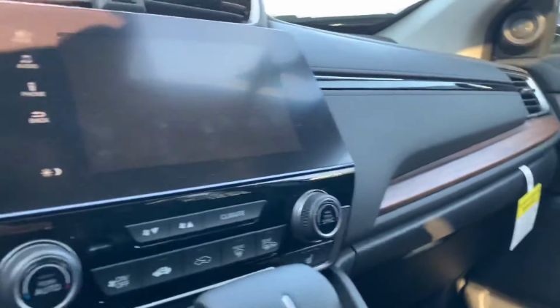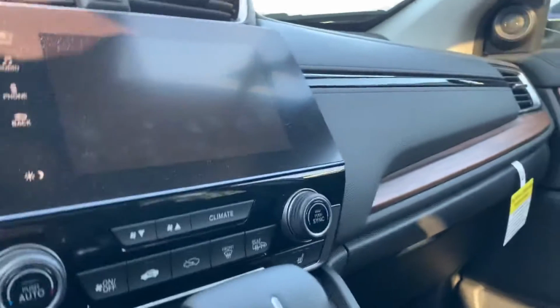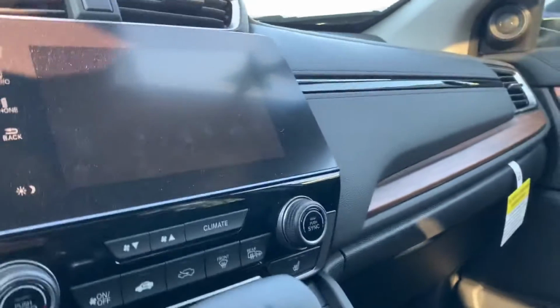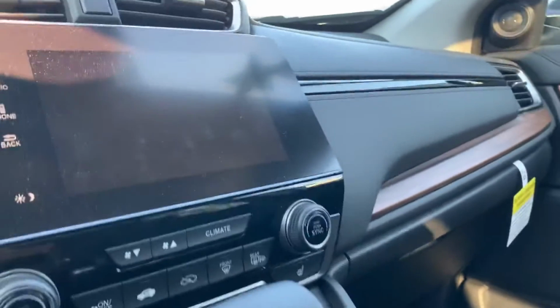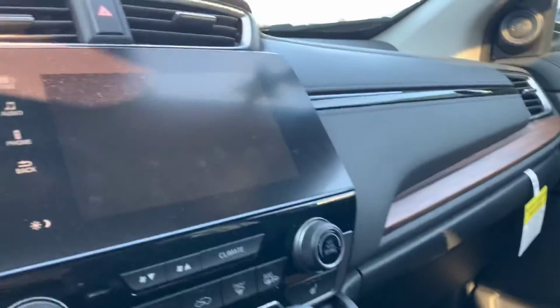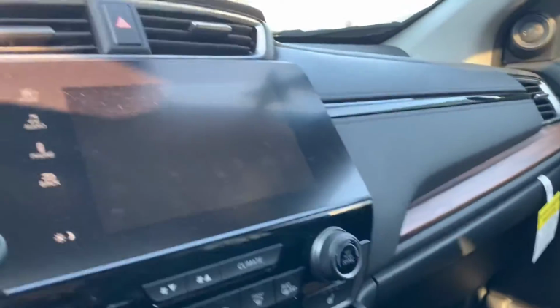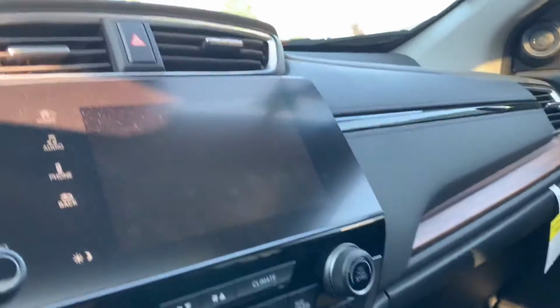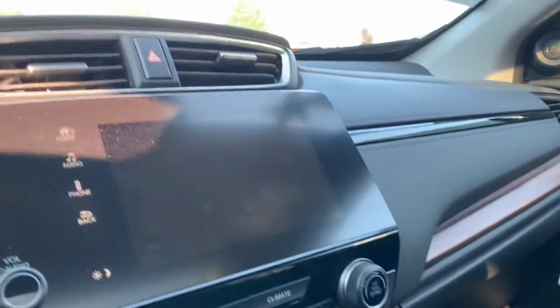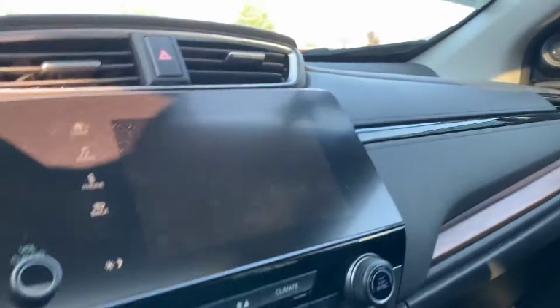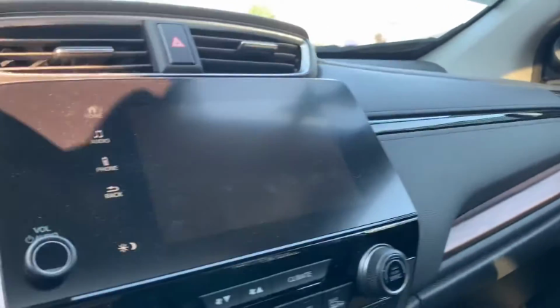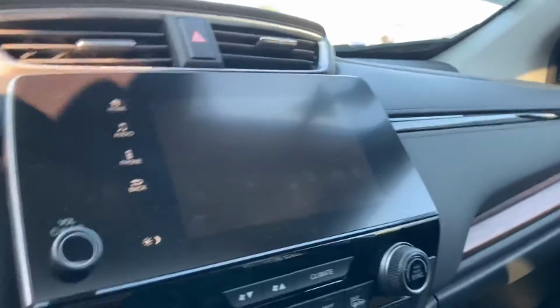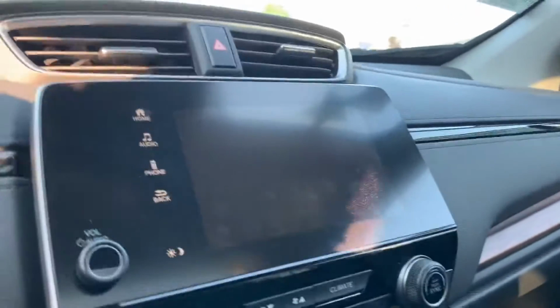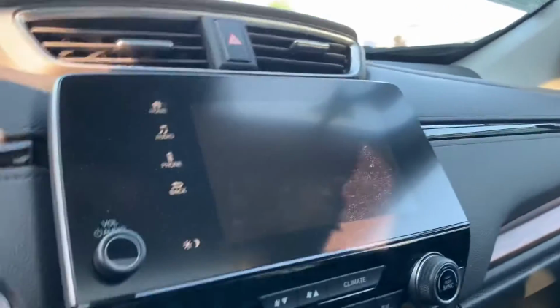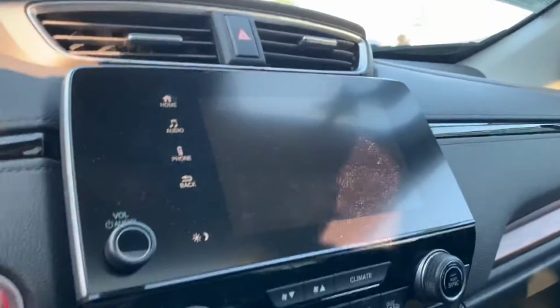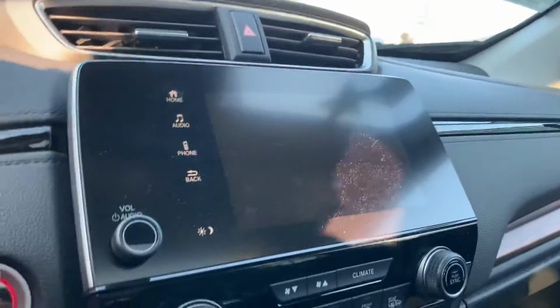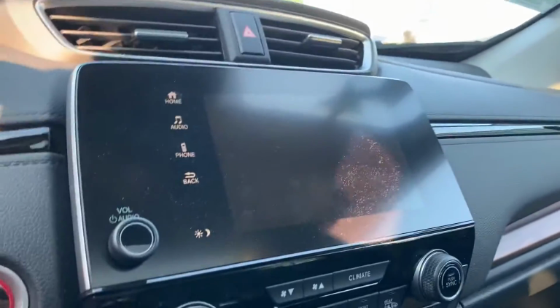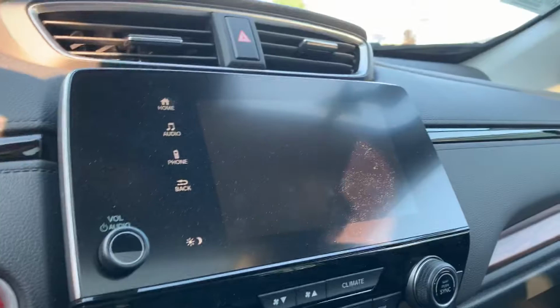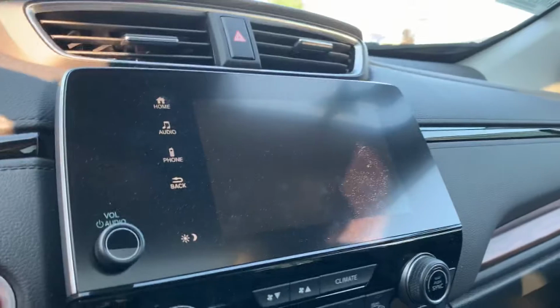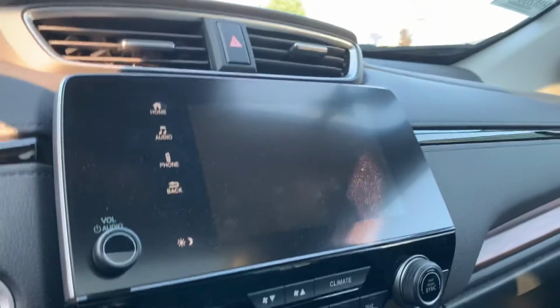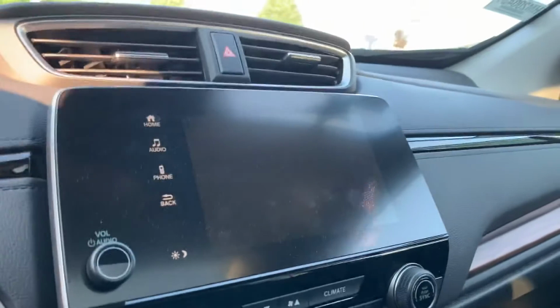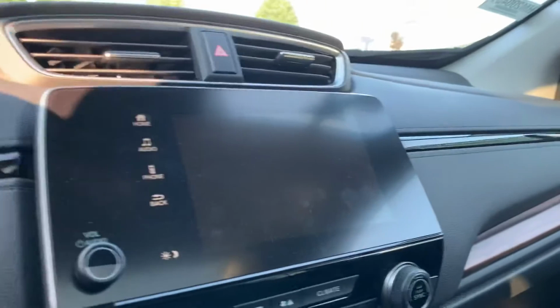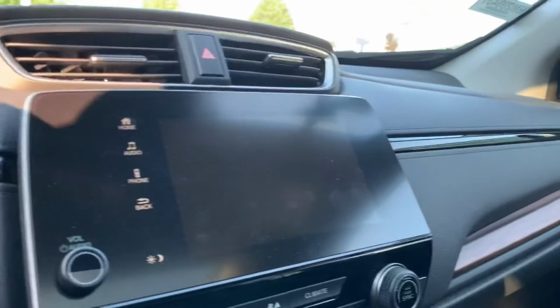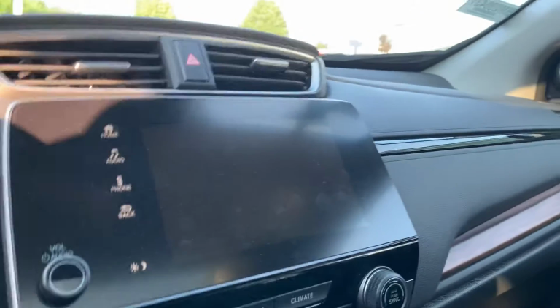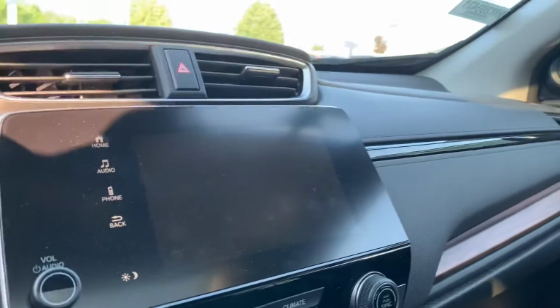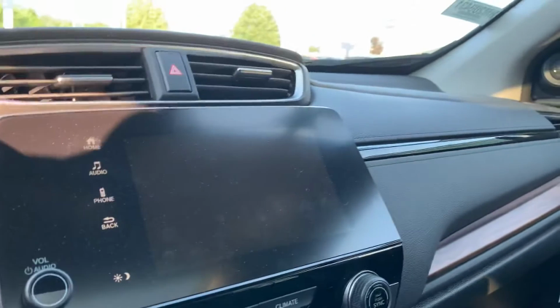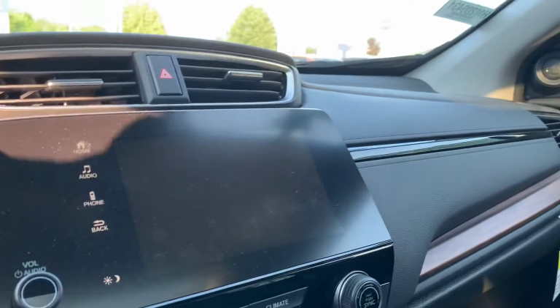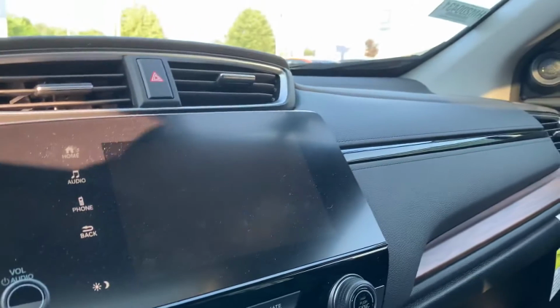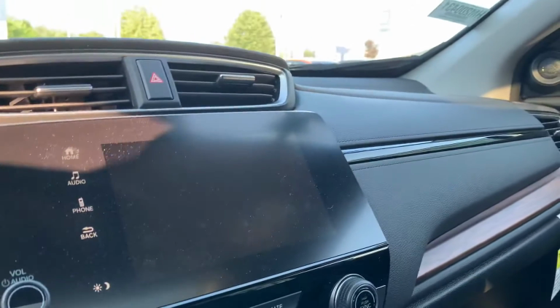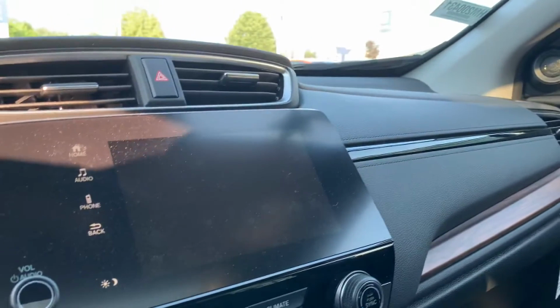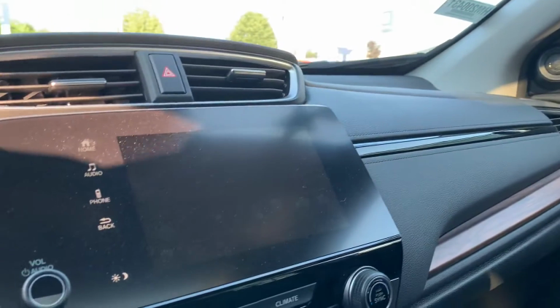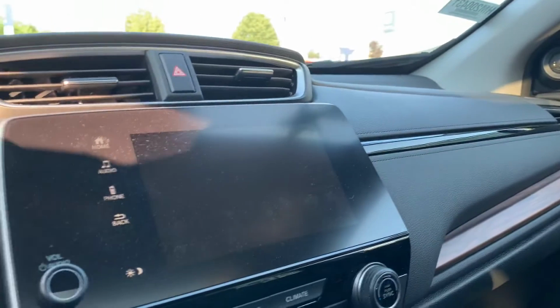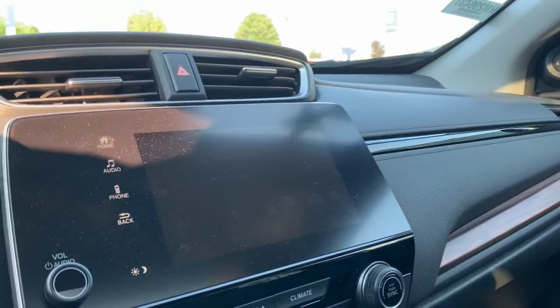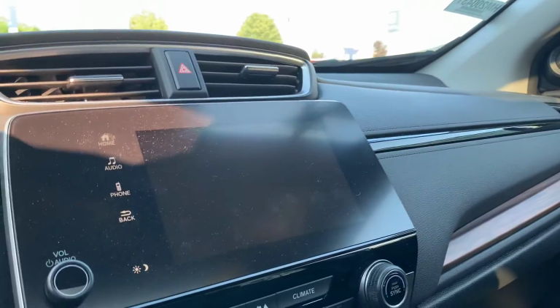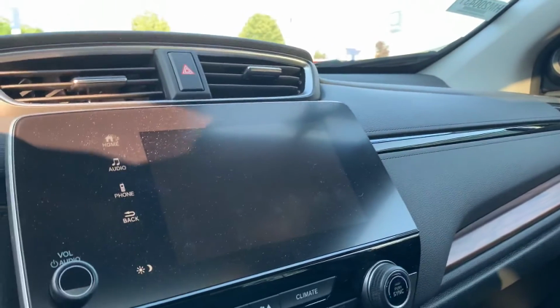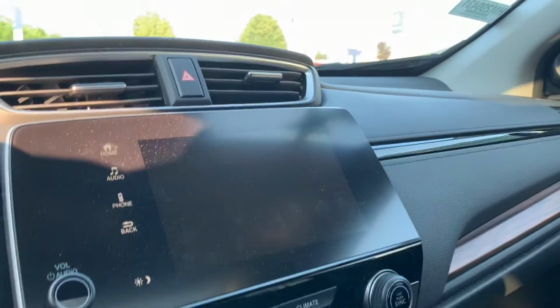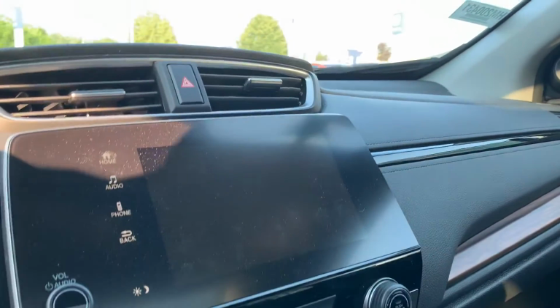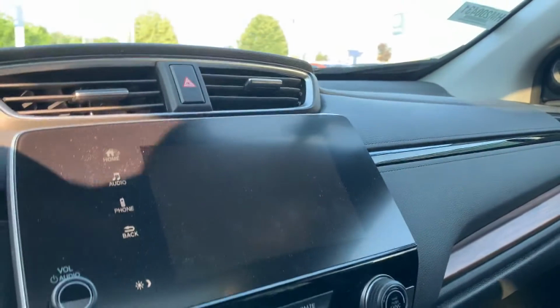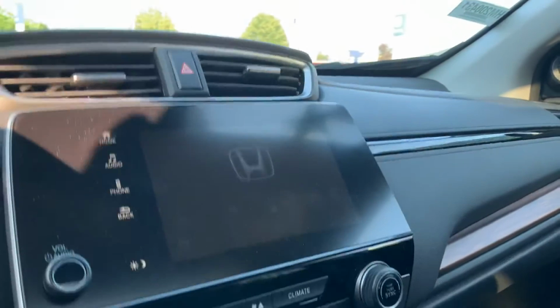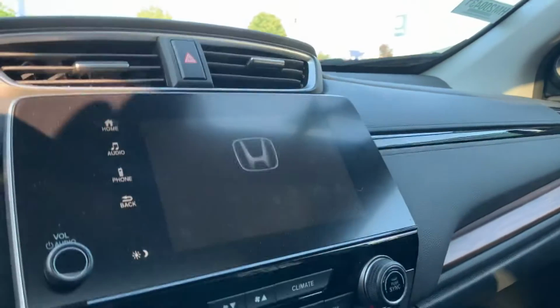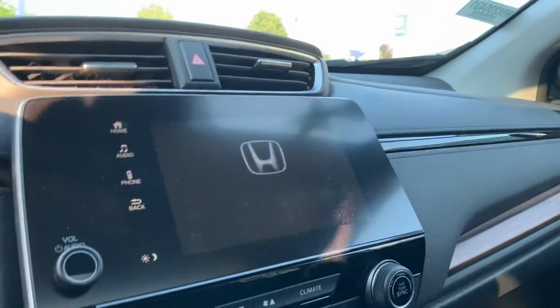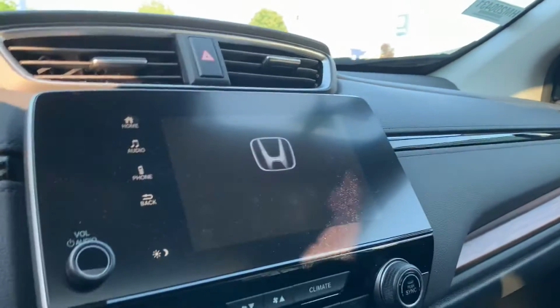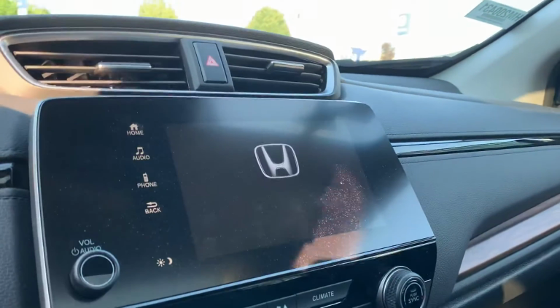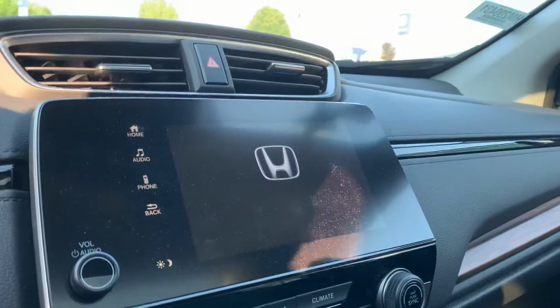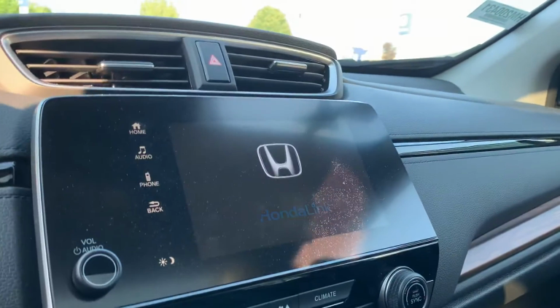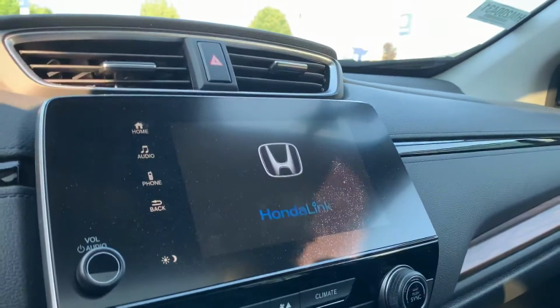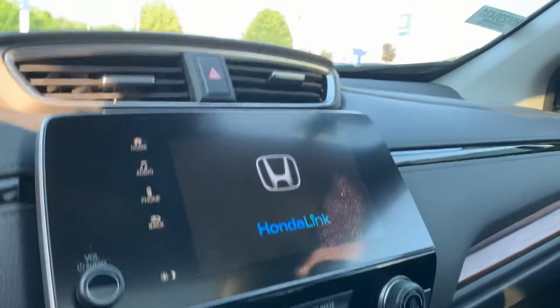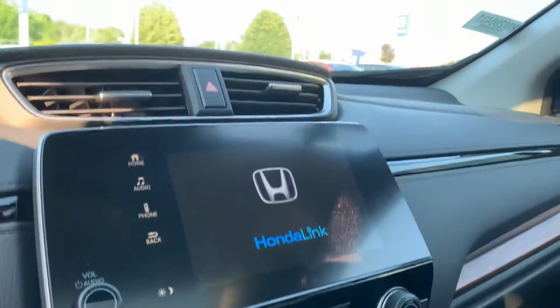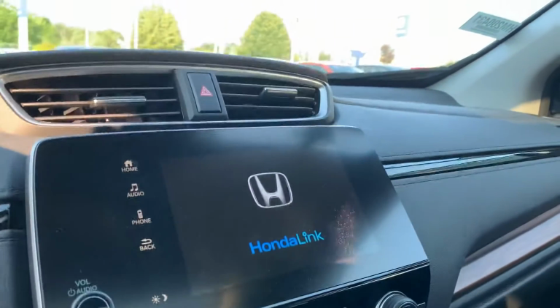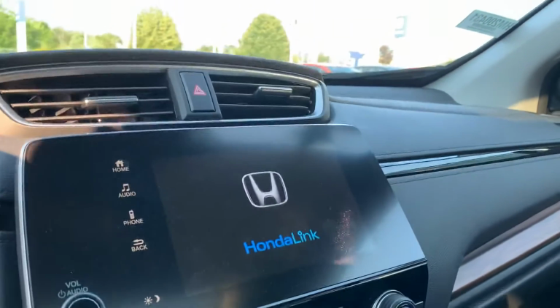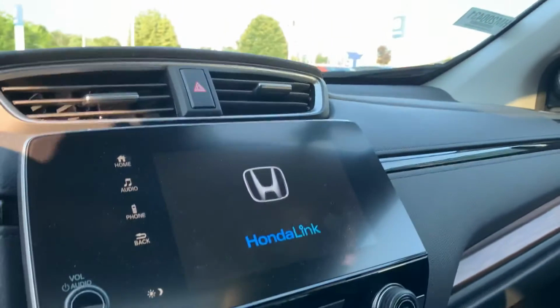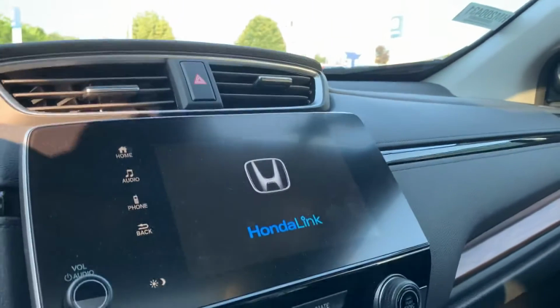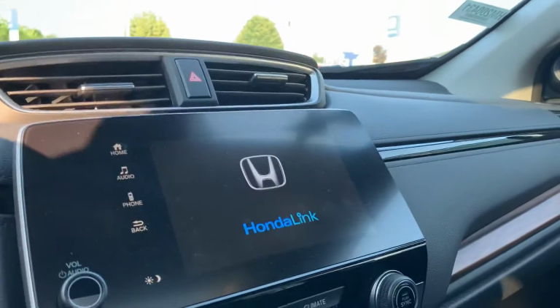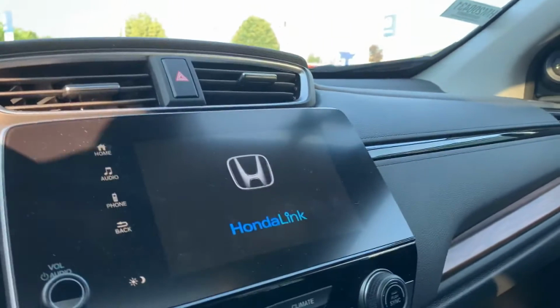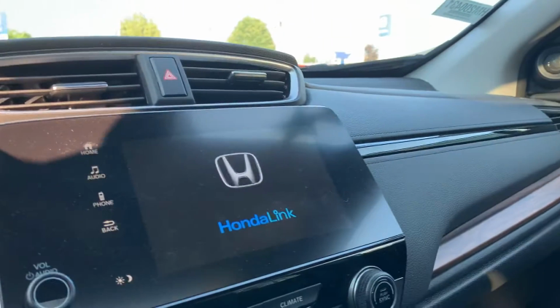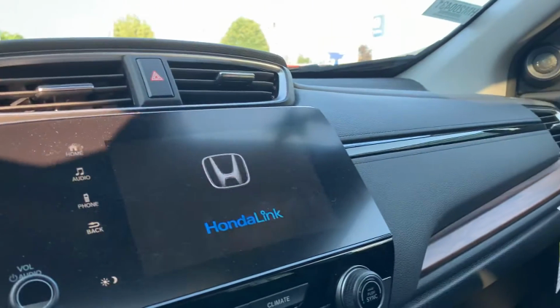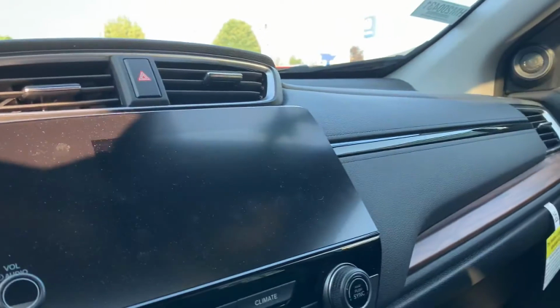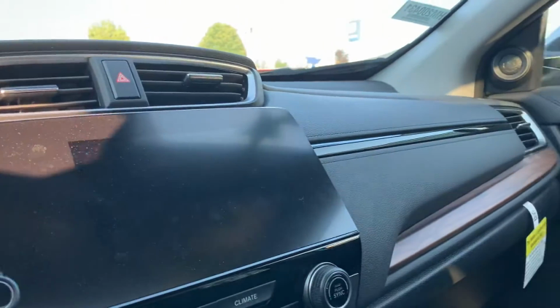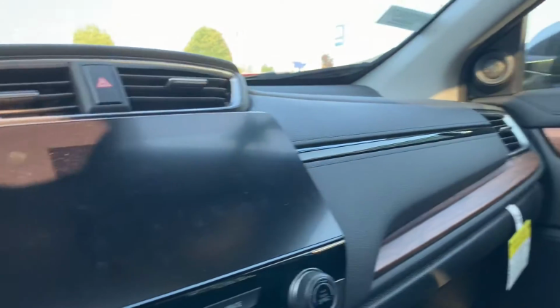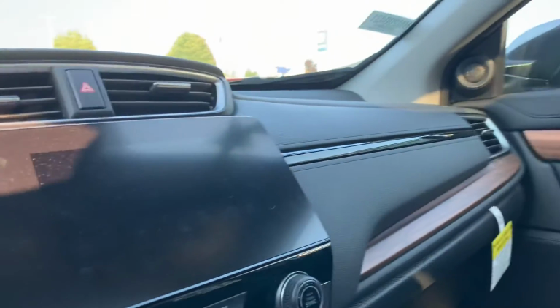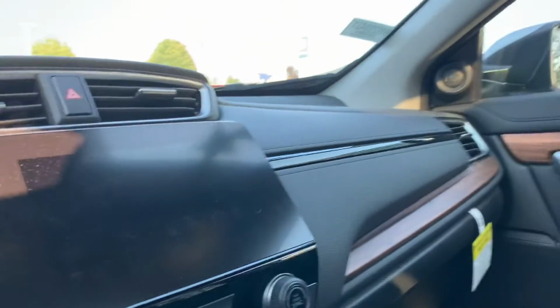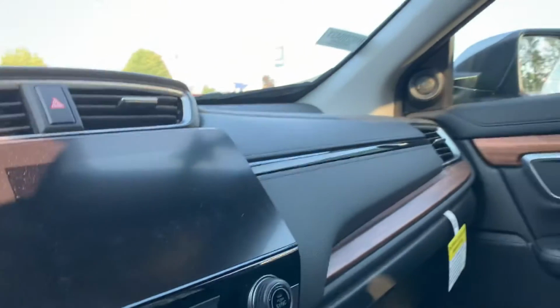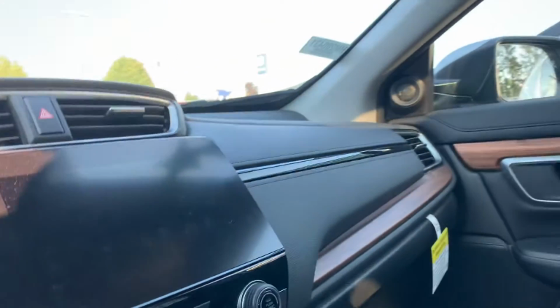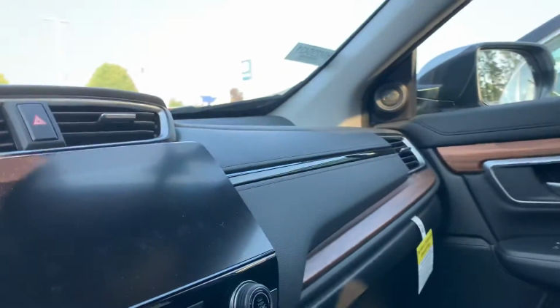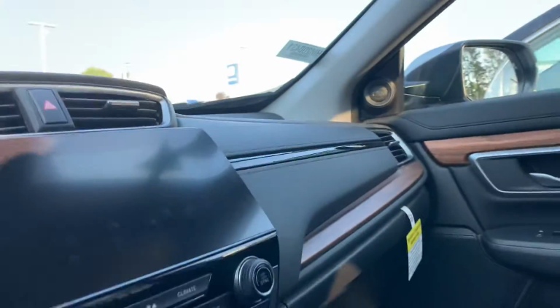You have a big screen right there for your backup camera, Apple CarPlay, Android Auto, all that stuff.